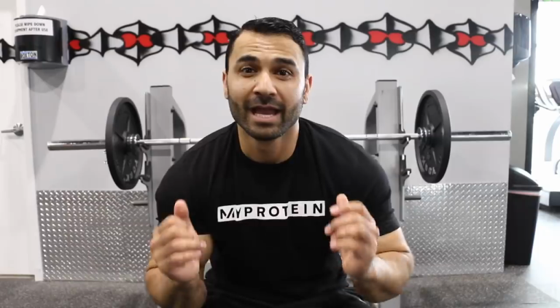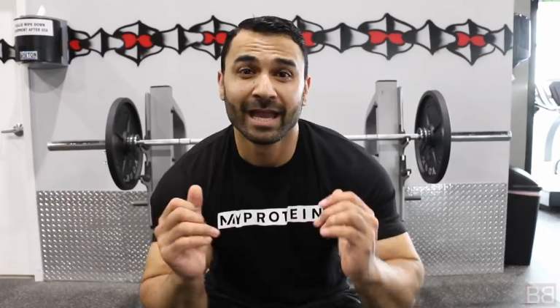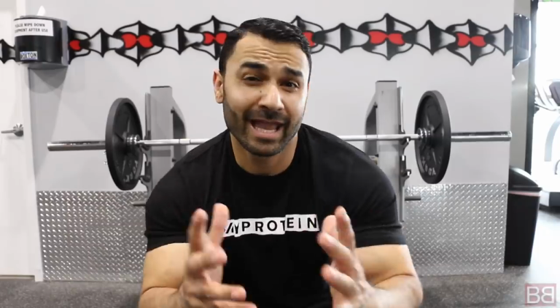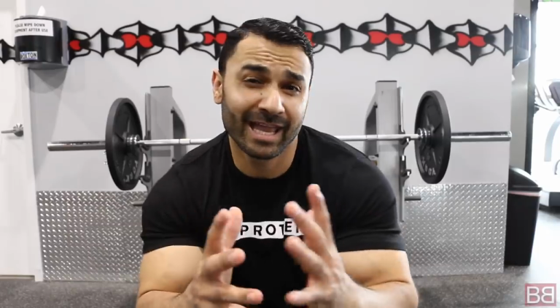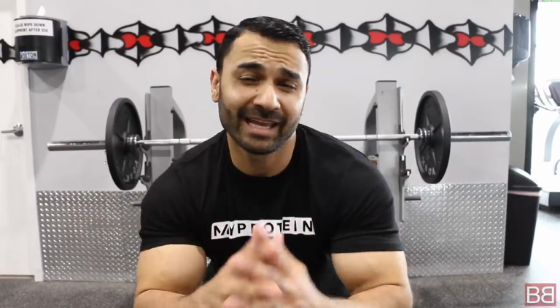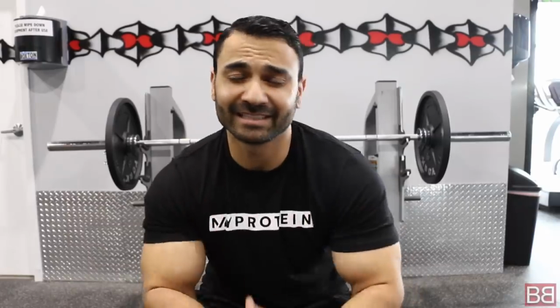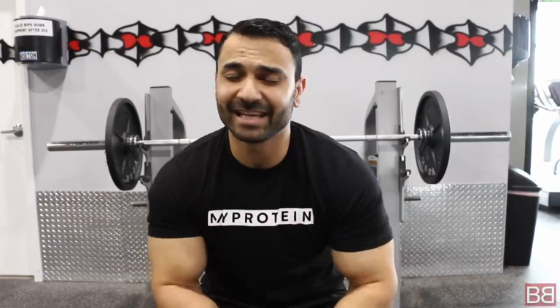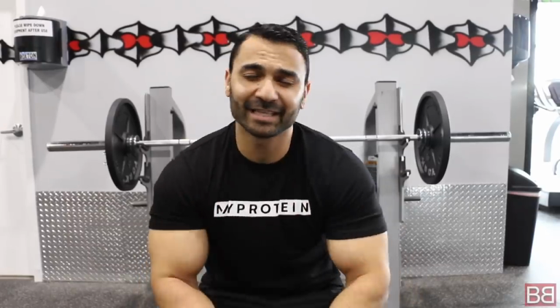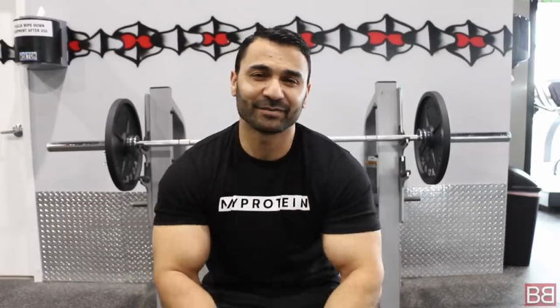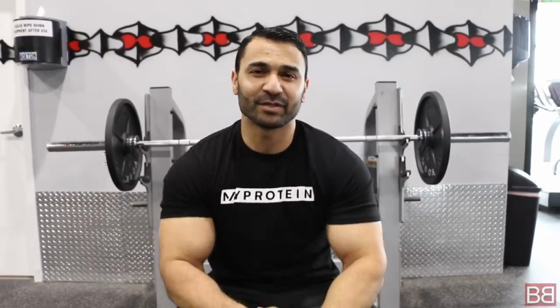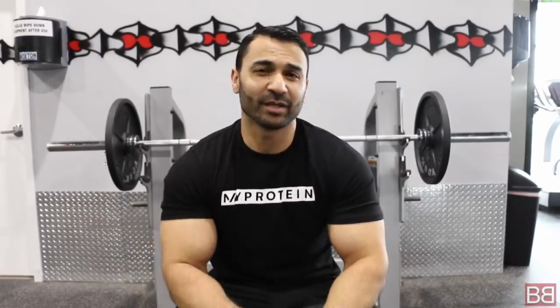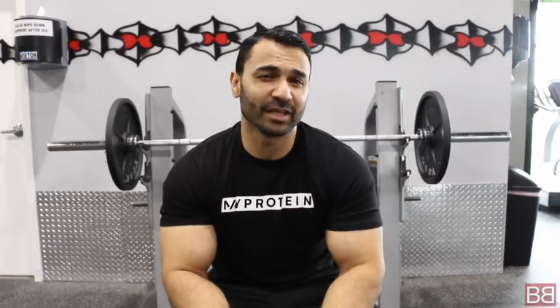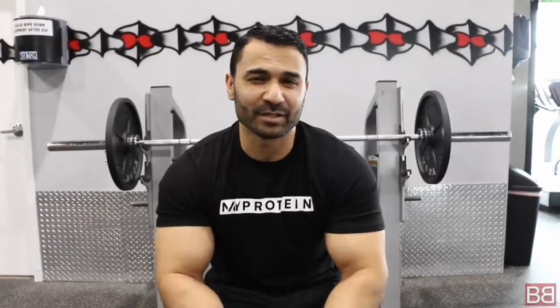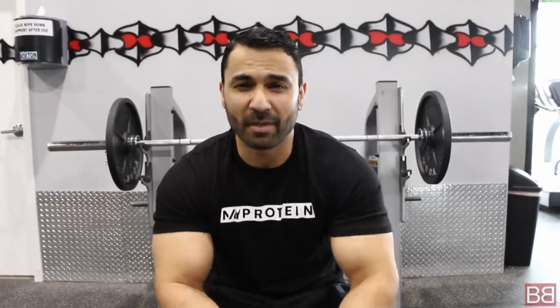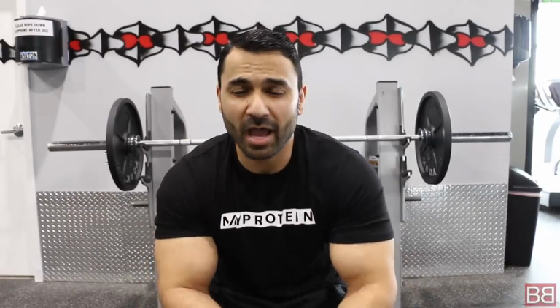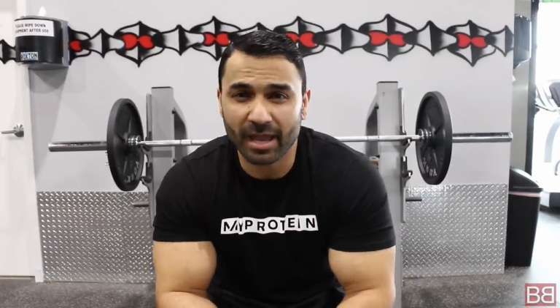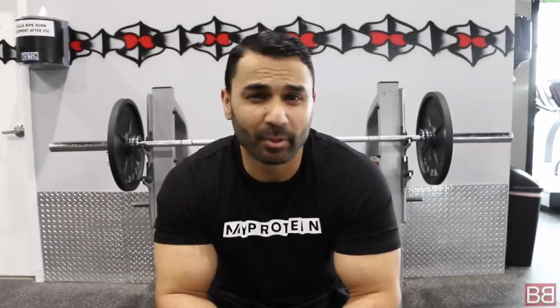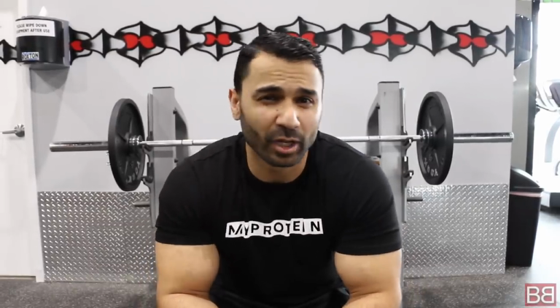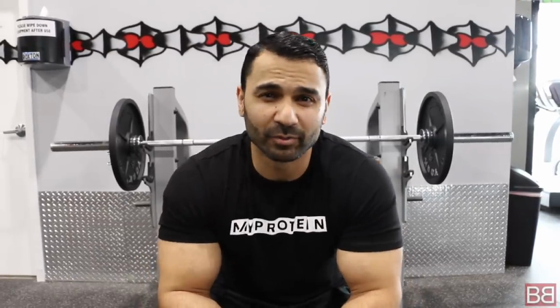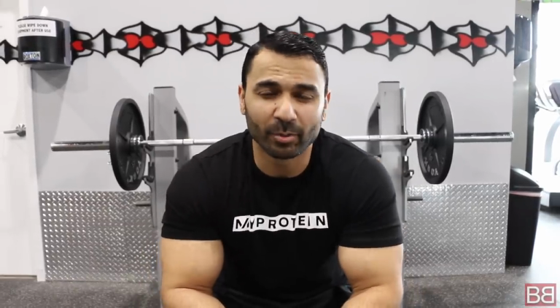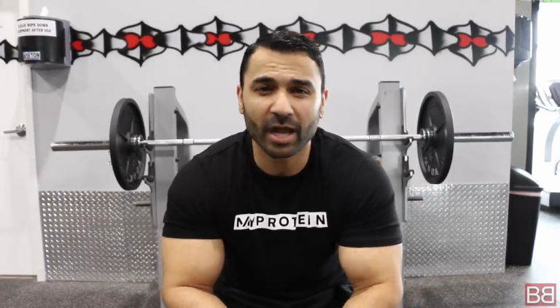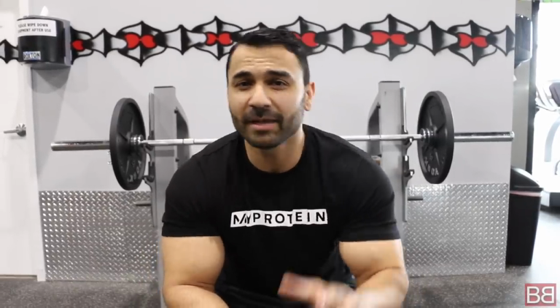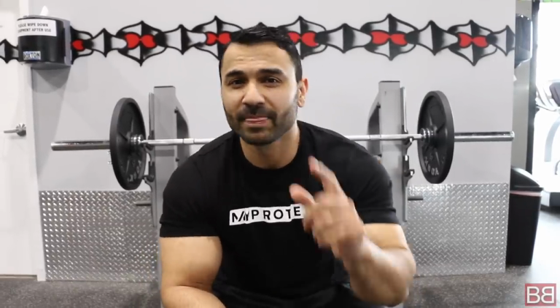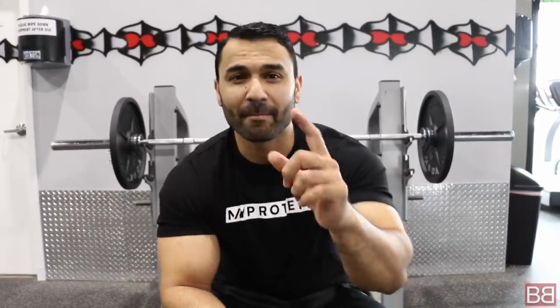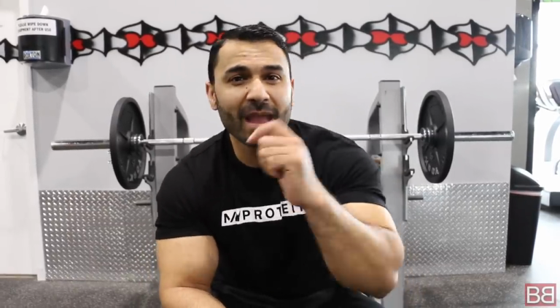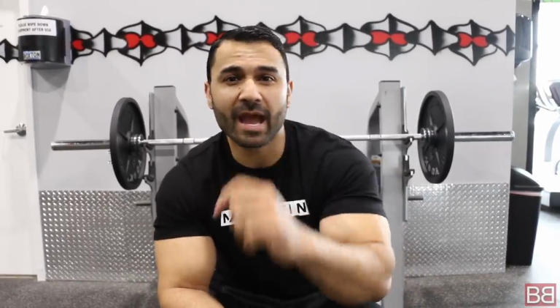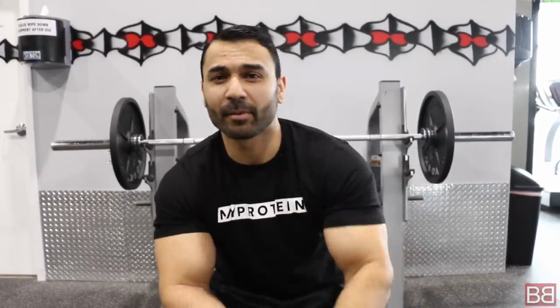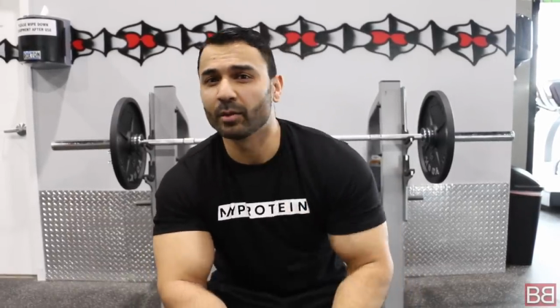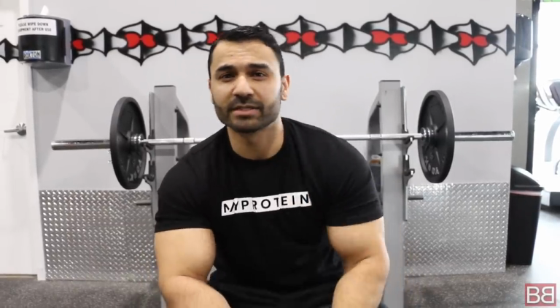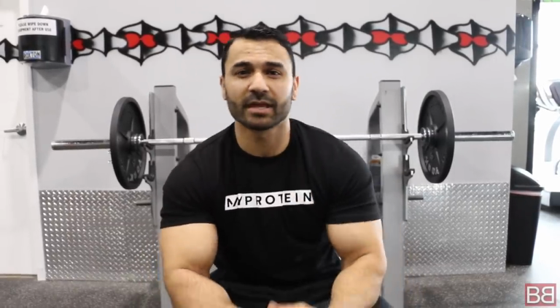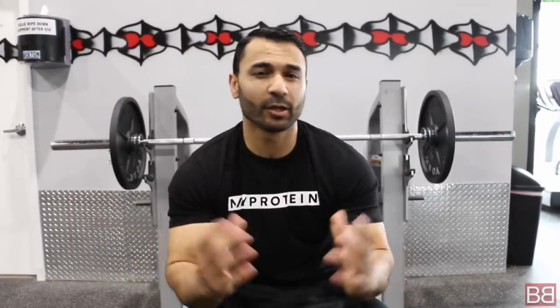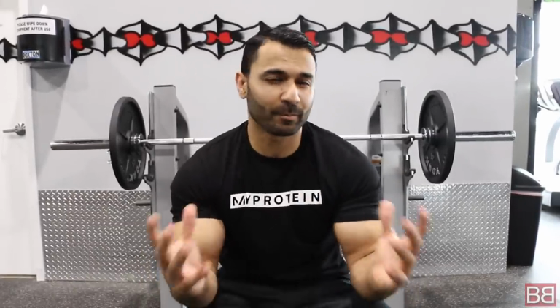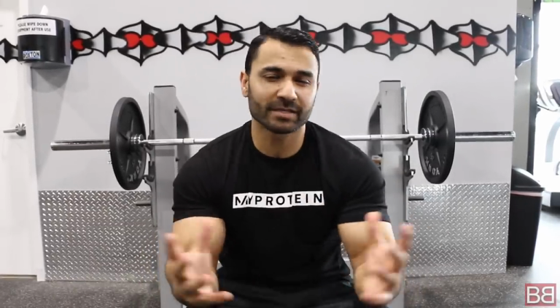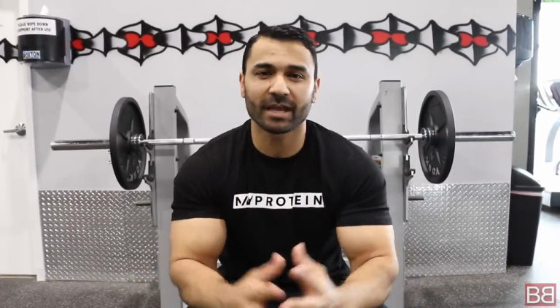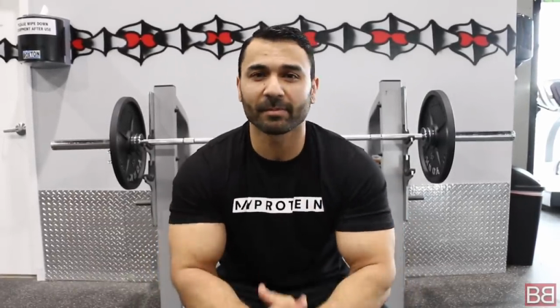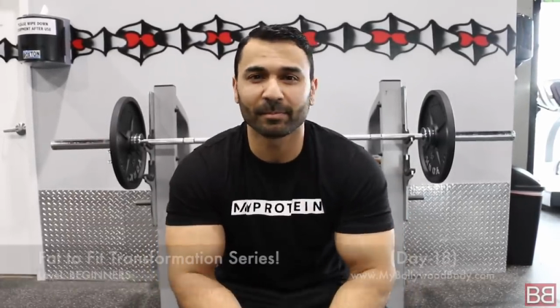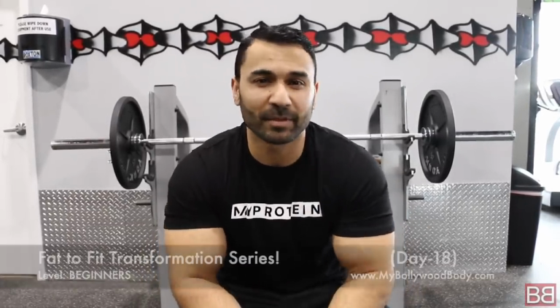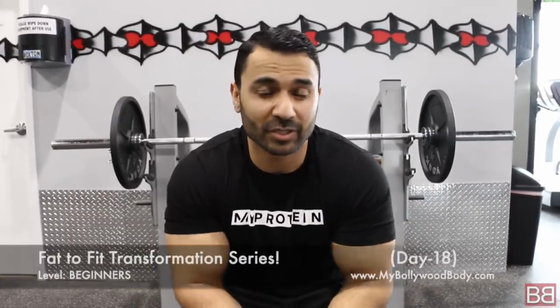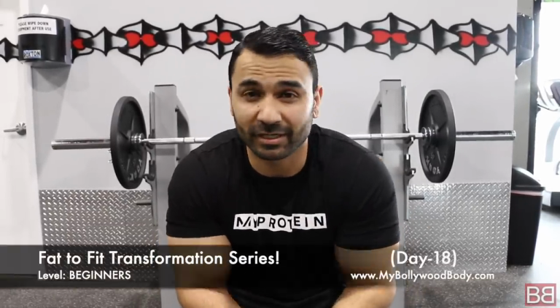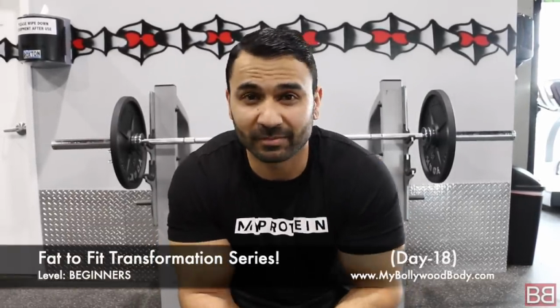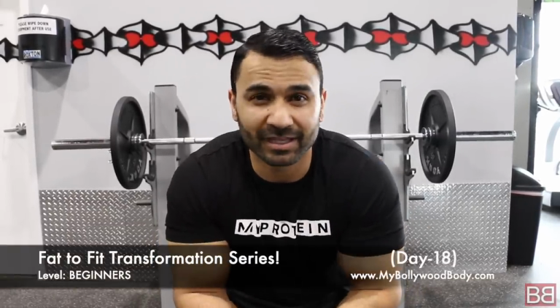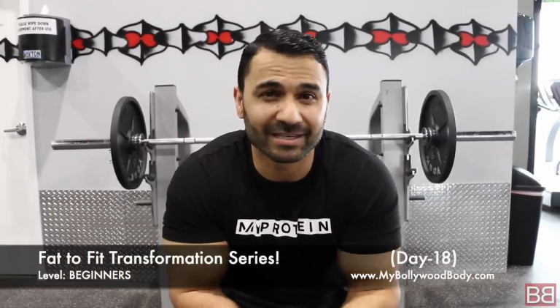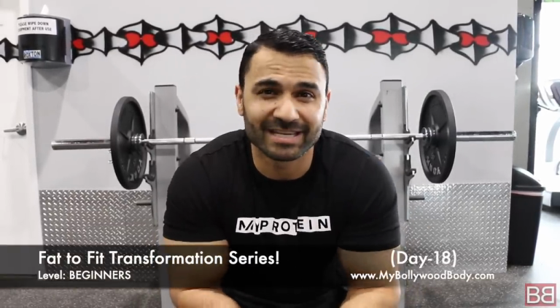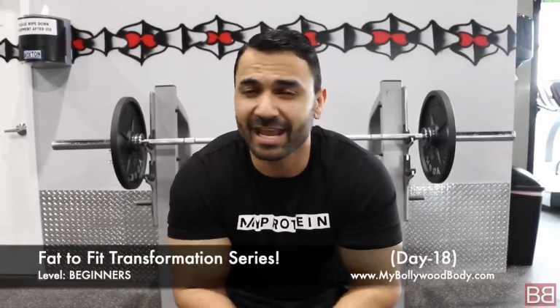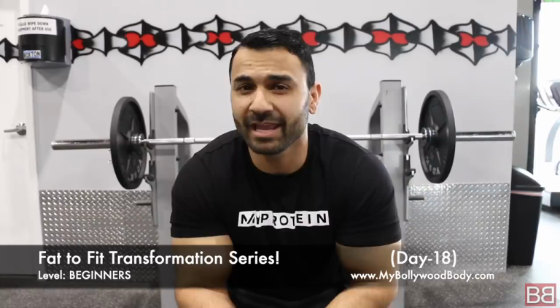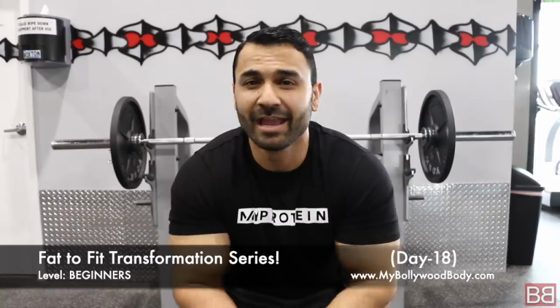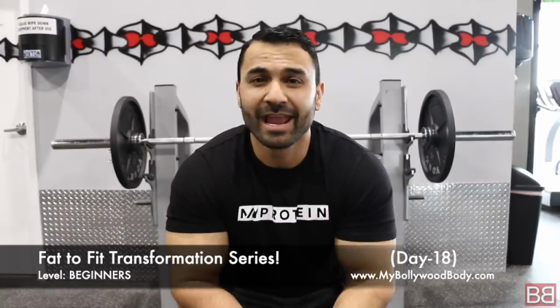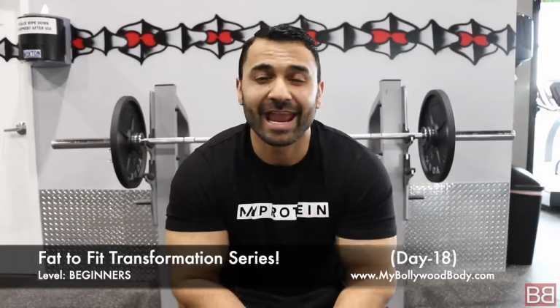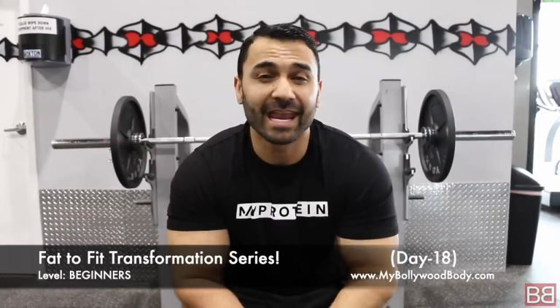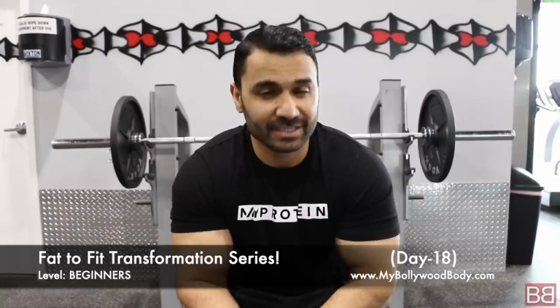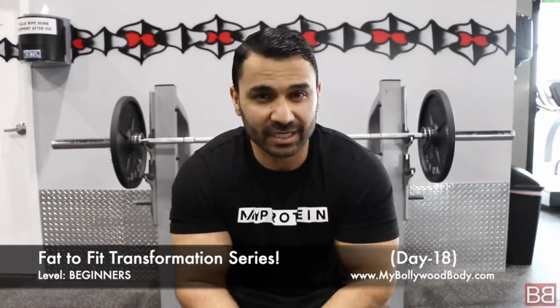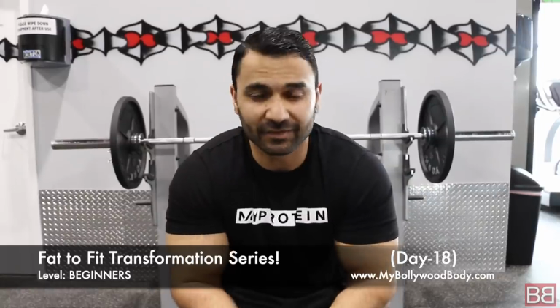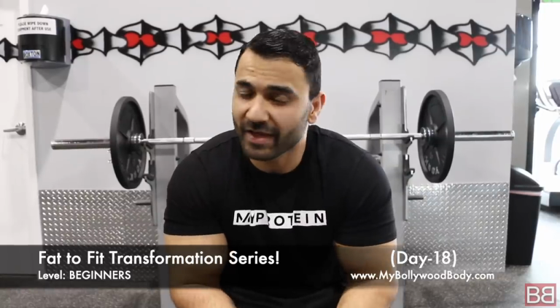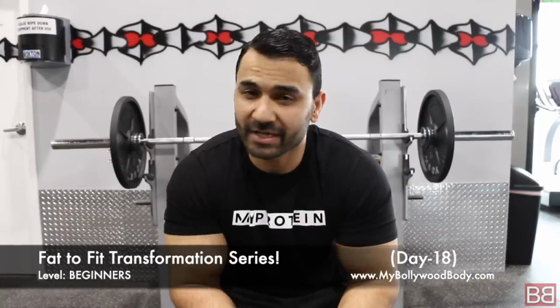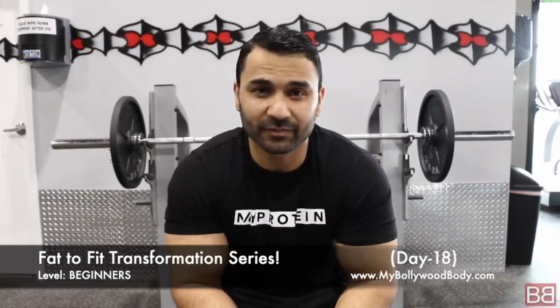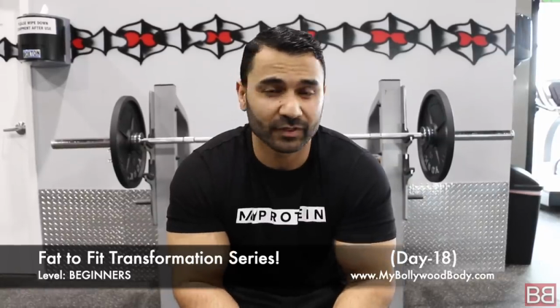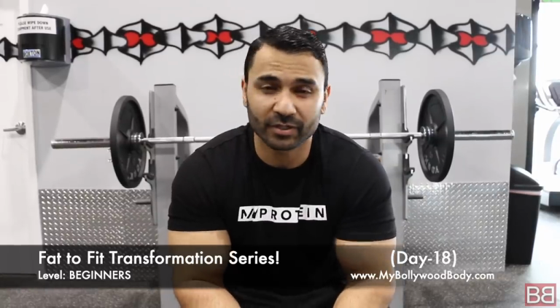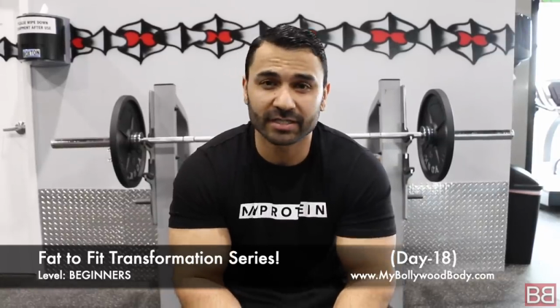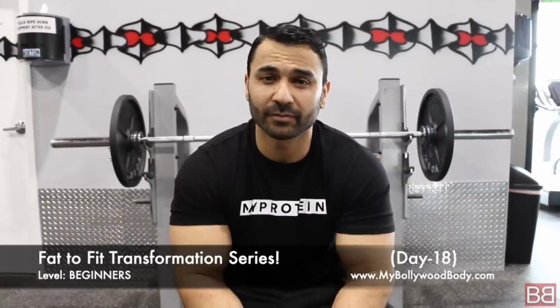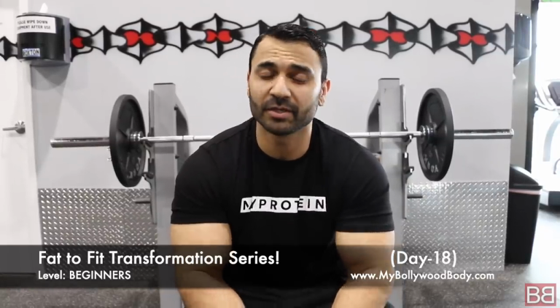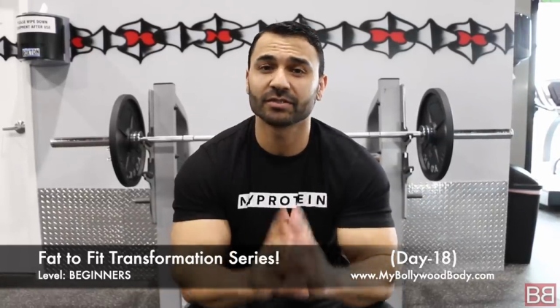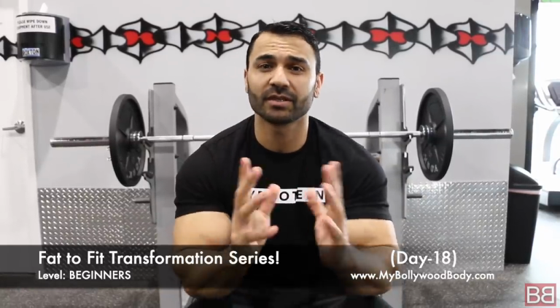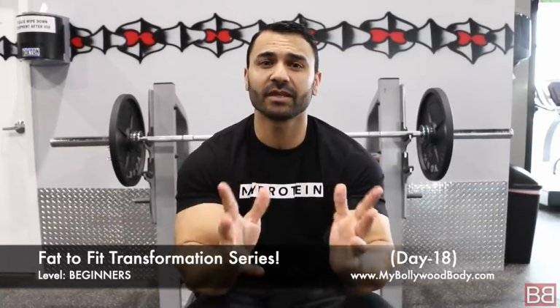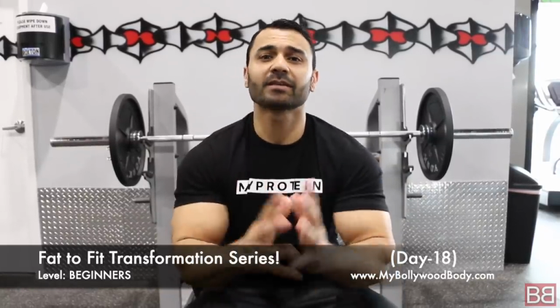Hey! Thanks for tuning into my Bollywood Body. I'm your host, Sunny, and this is Day 18 of the Fat to Fit Transformation Series.